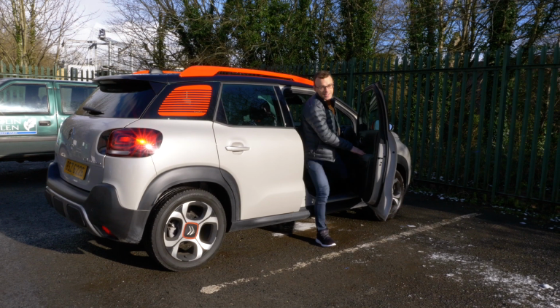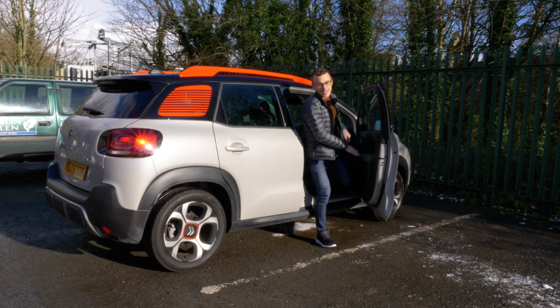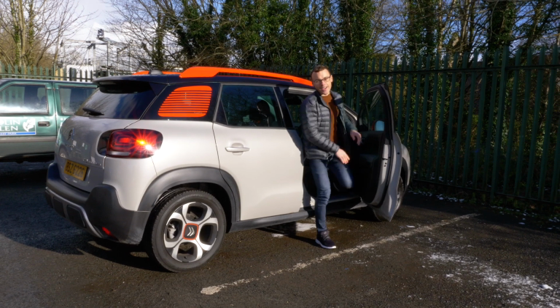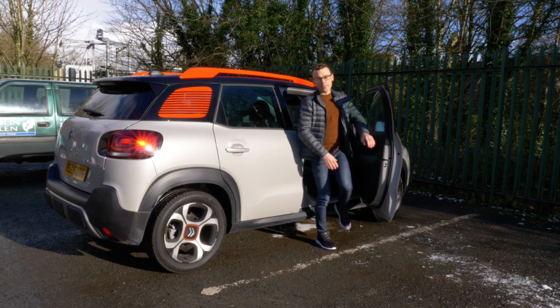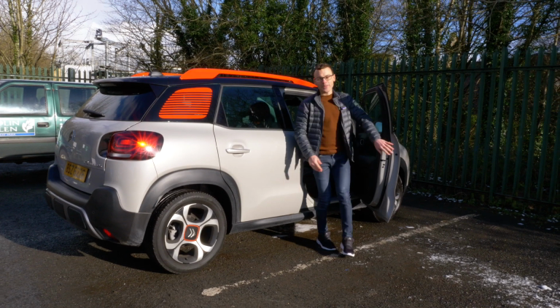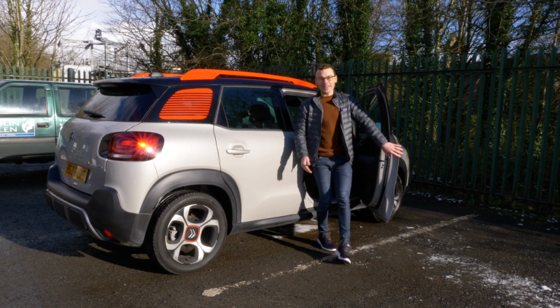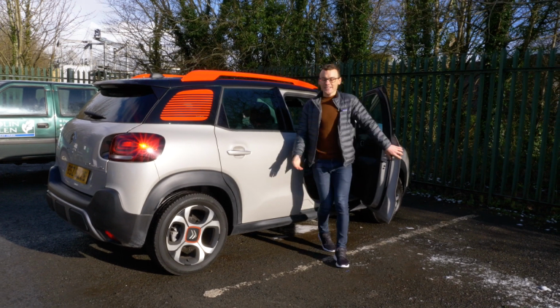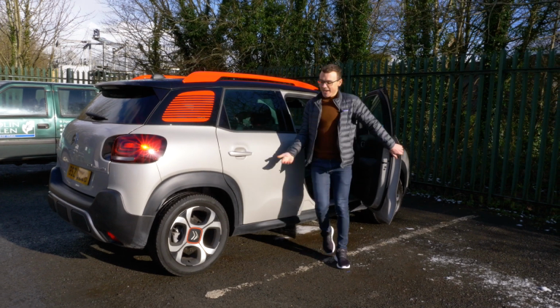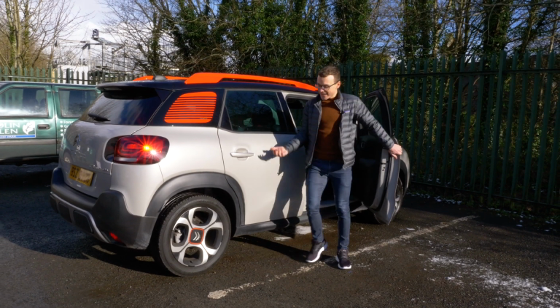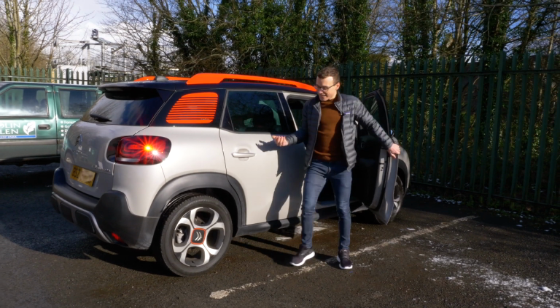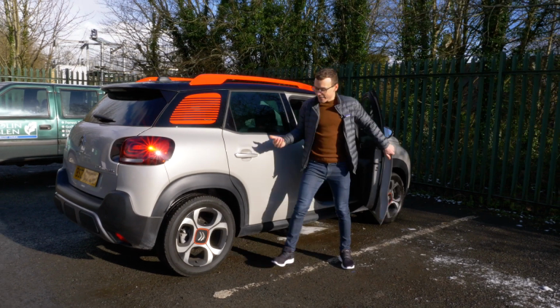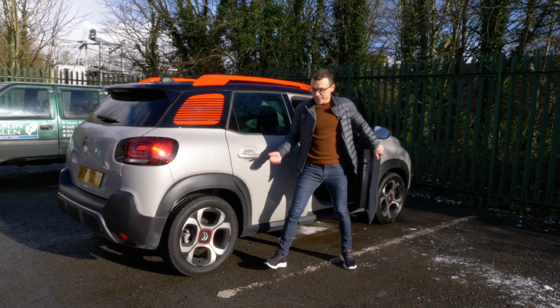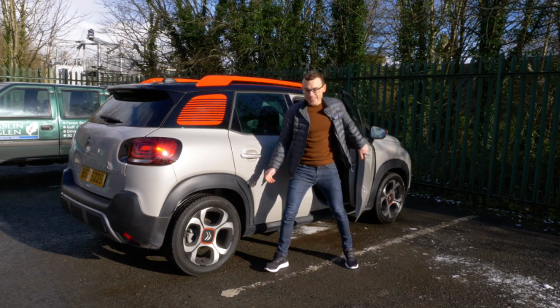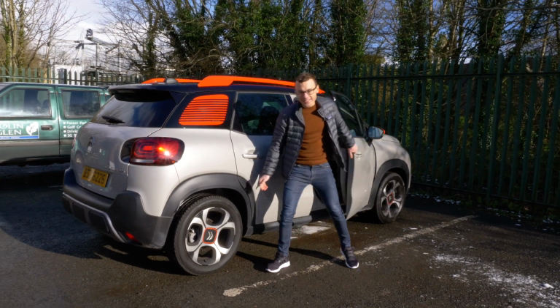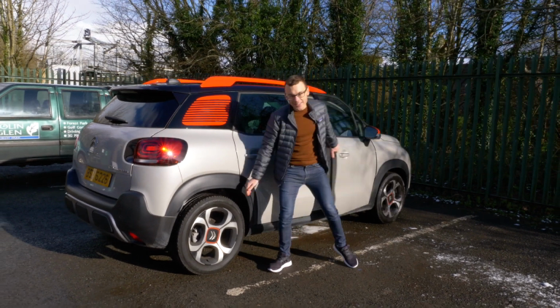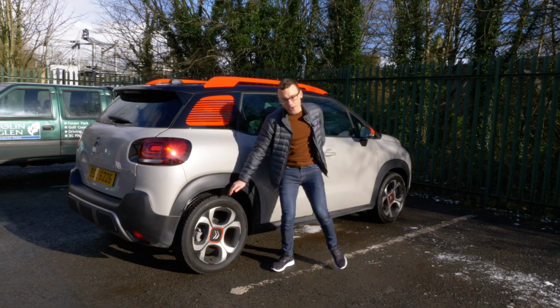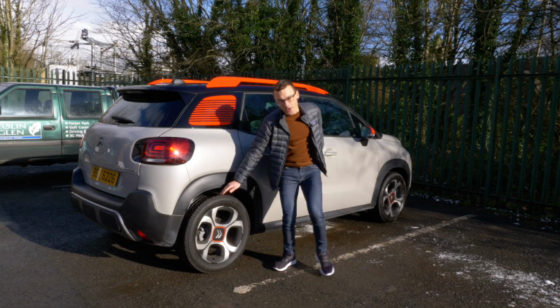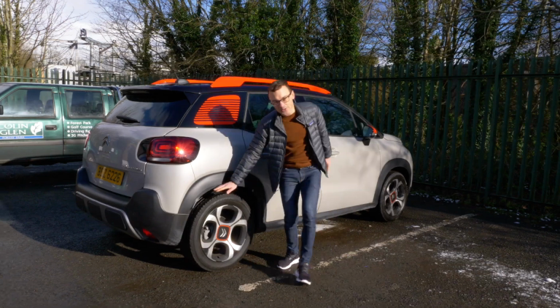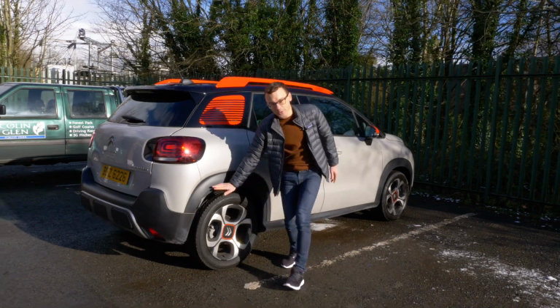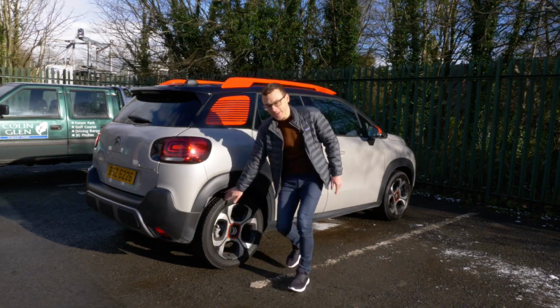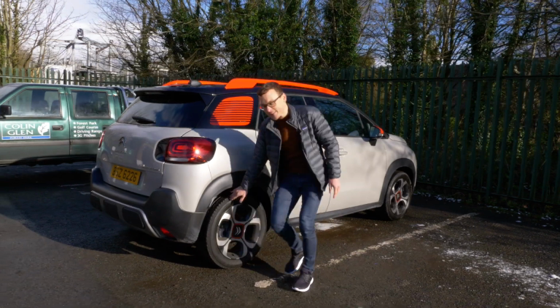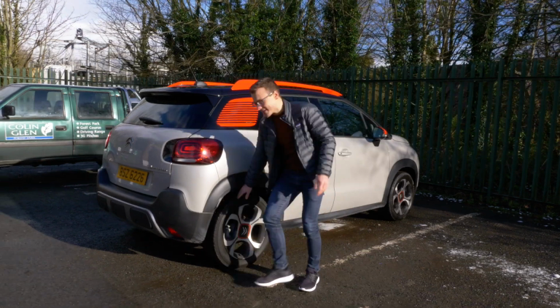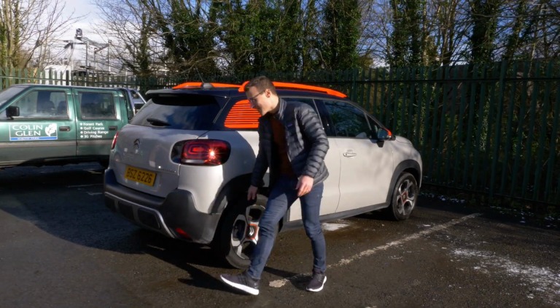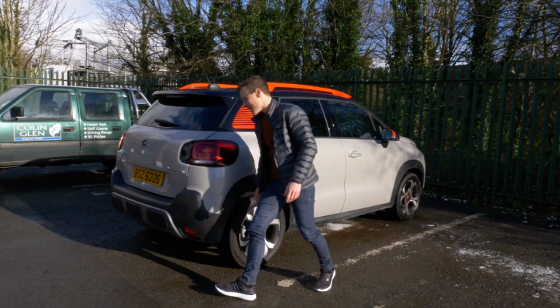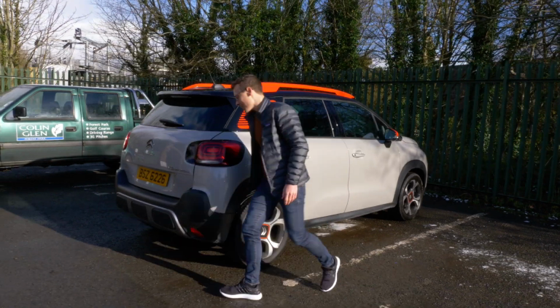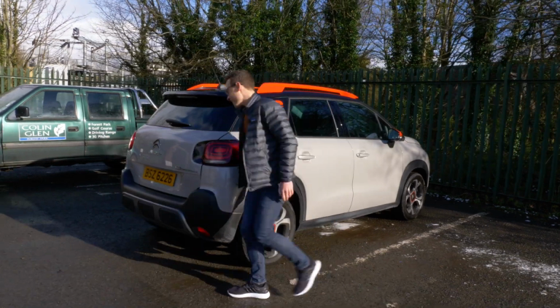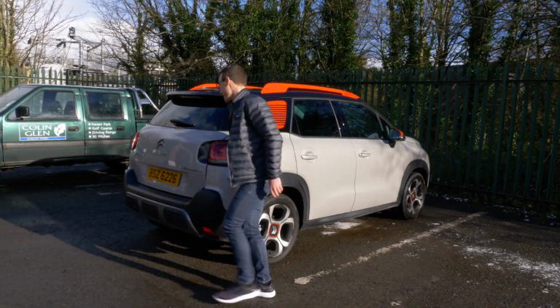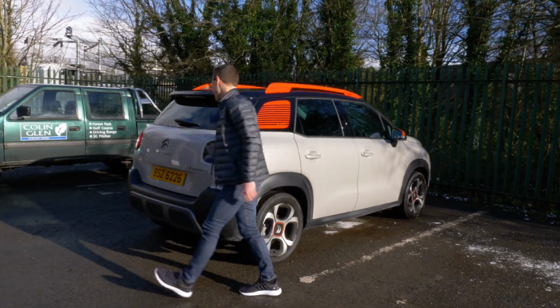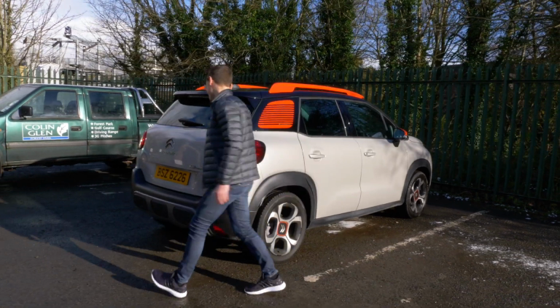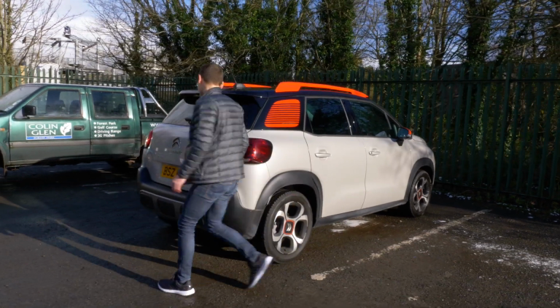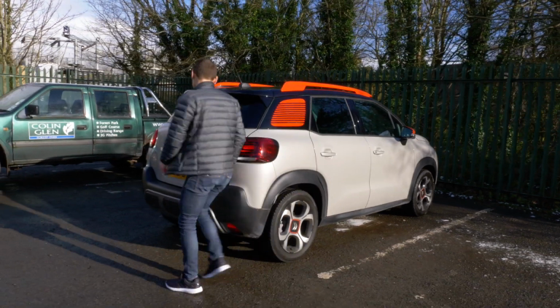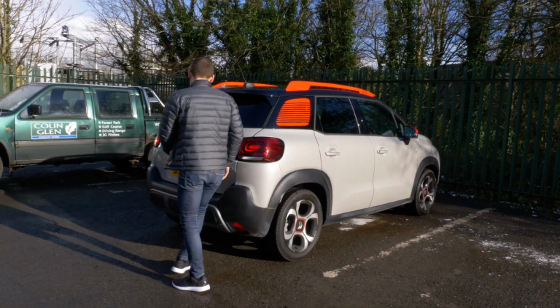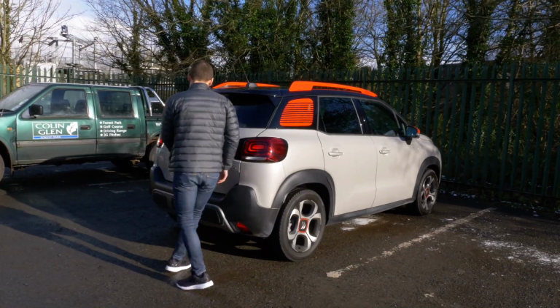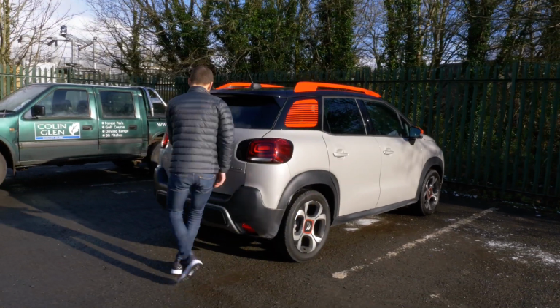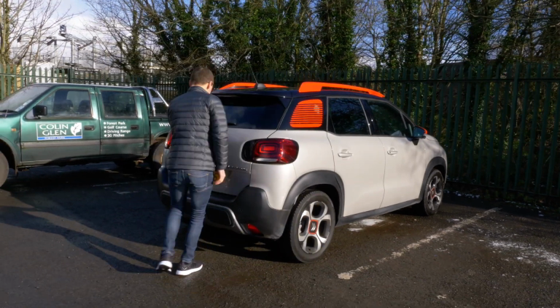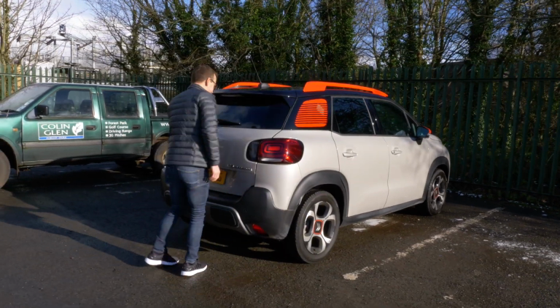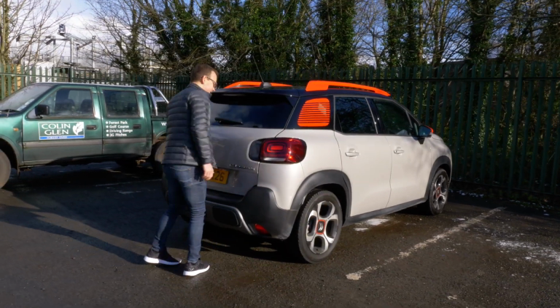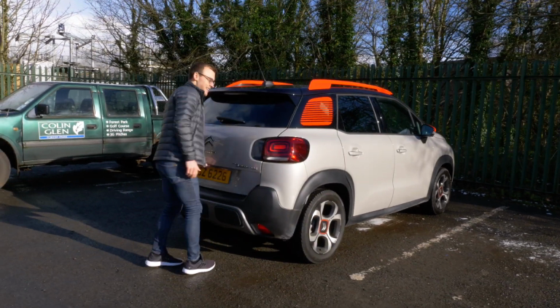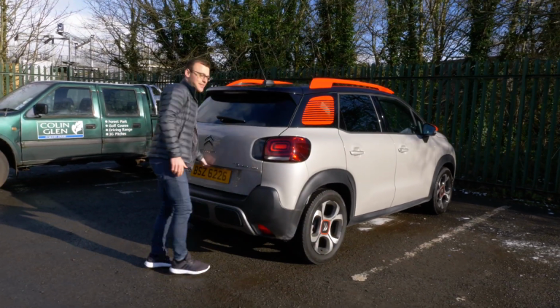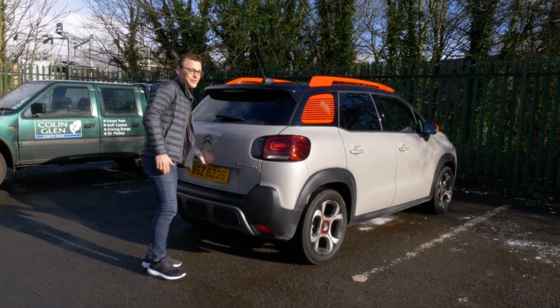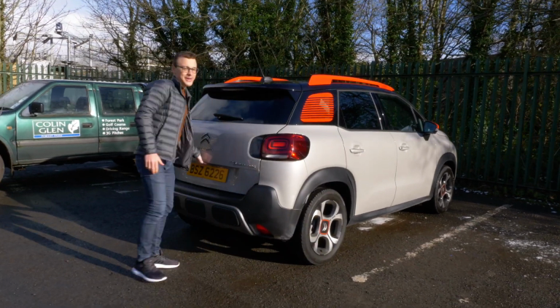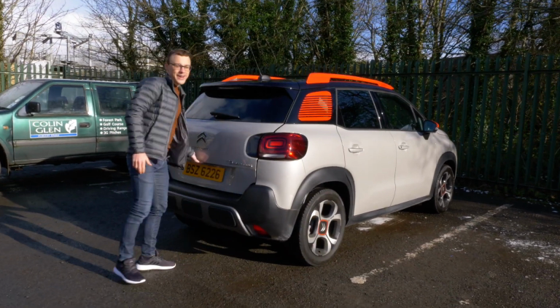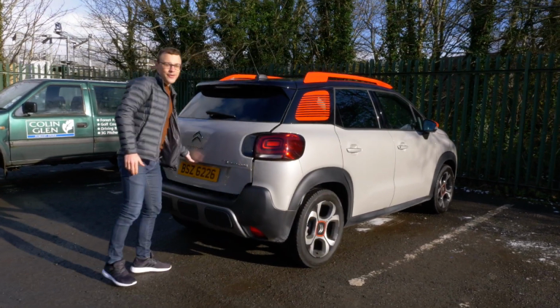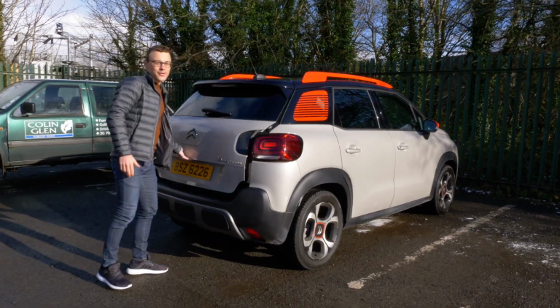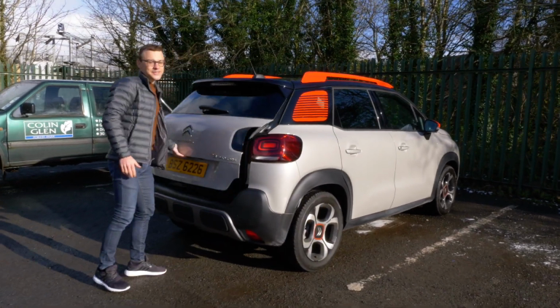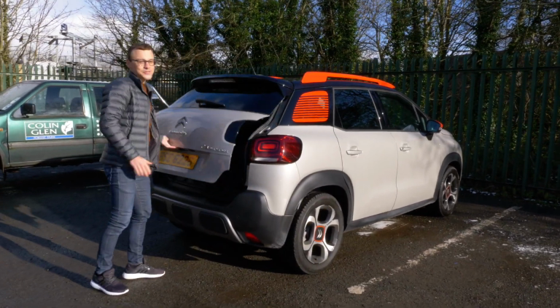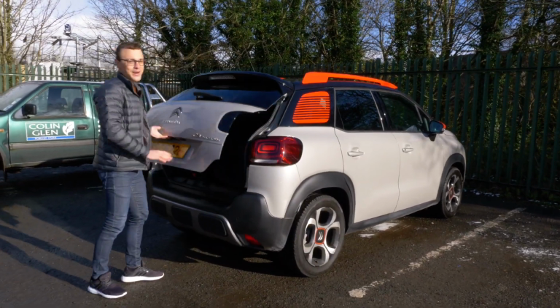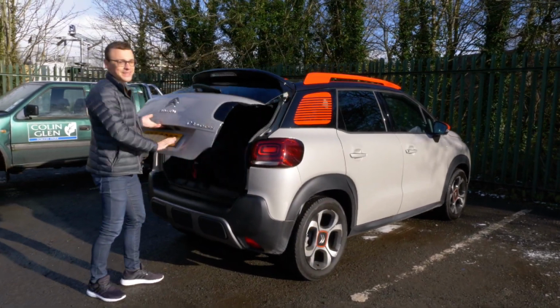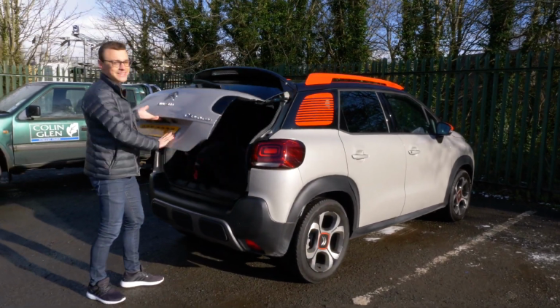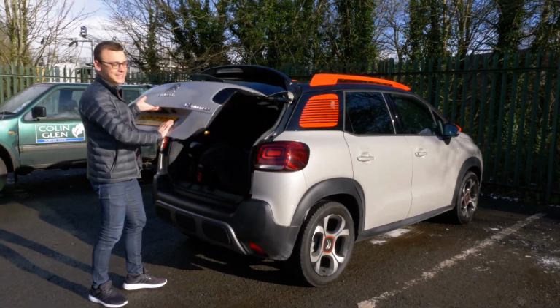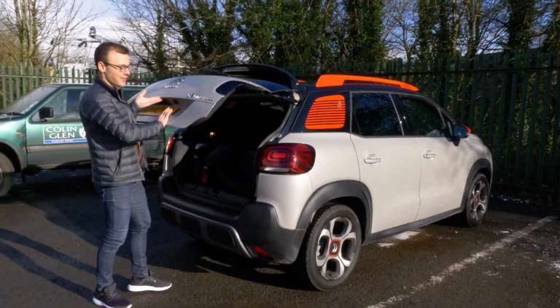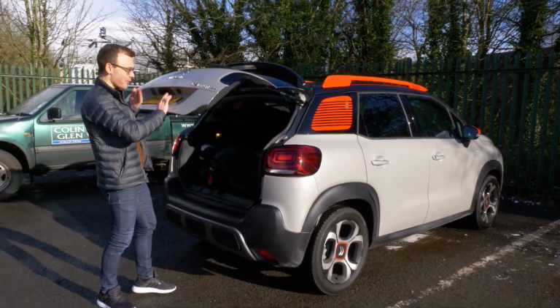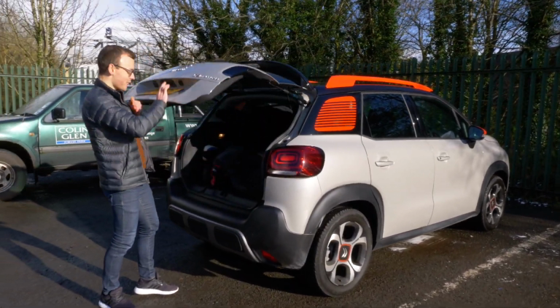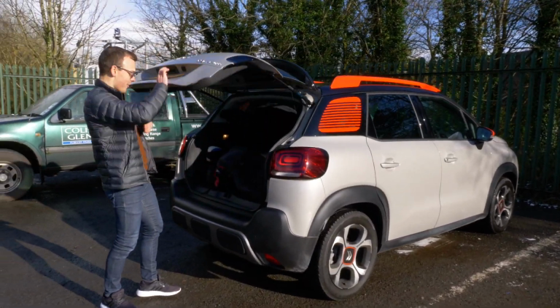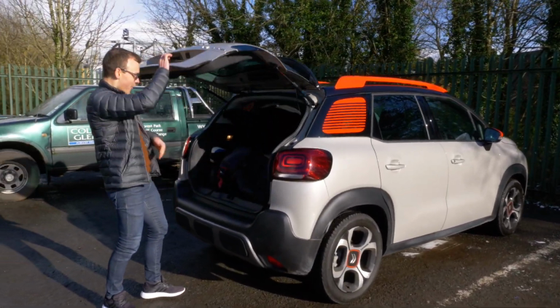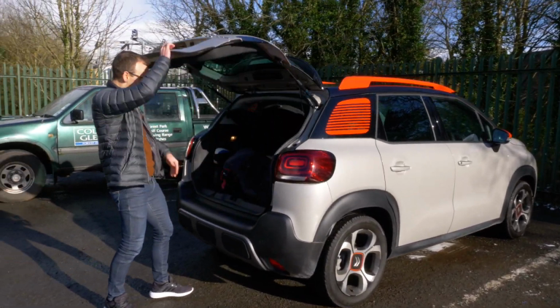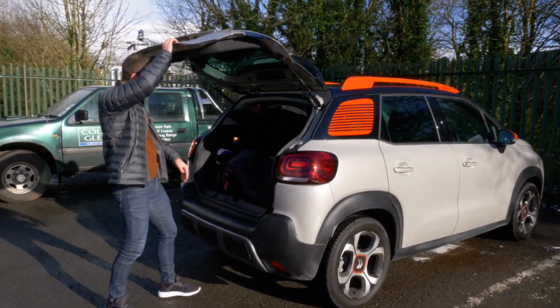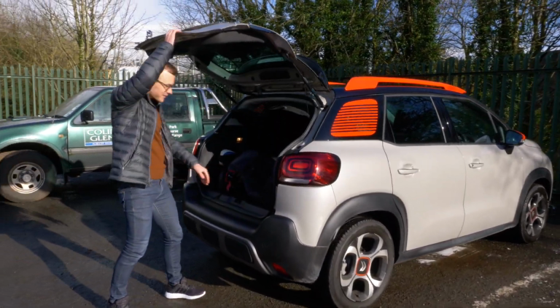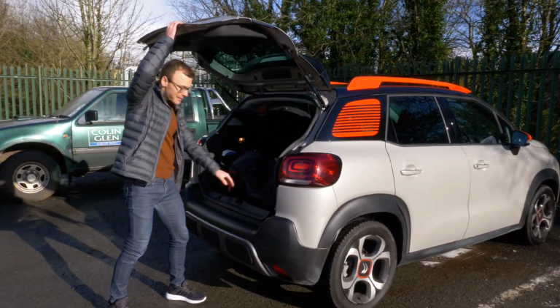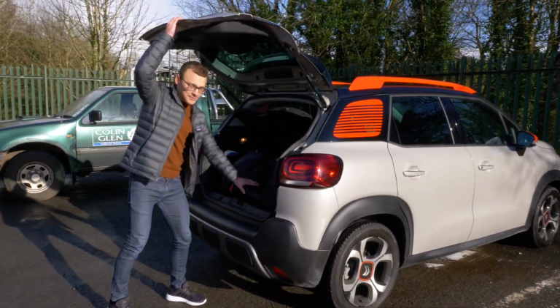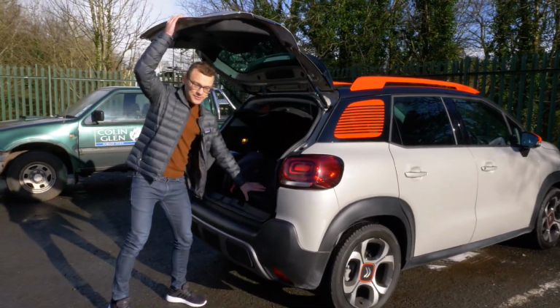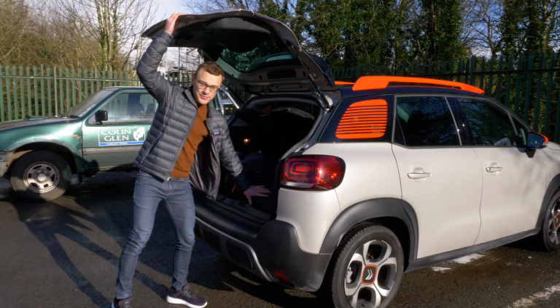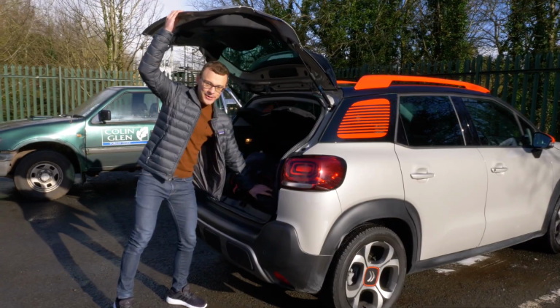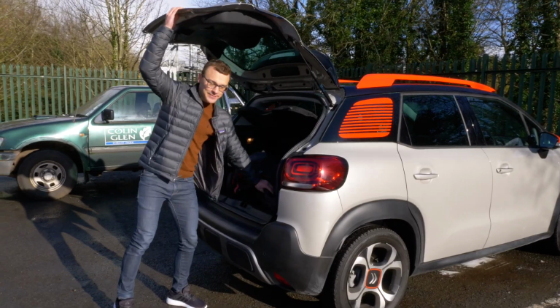And with its high clearance and large wheels, the new Citroen C3 Aircross is ready to take on all types of terrain.